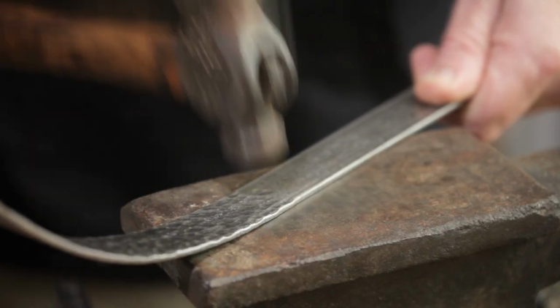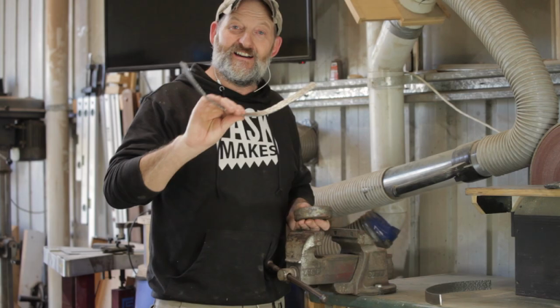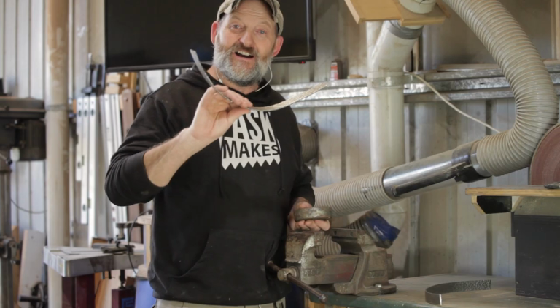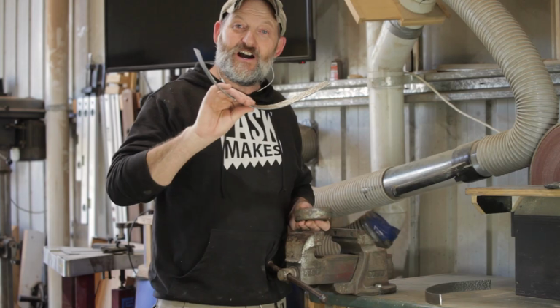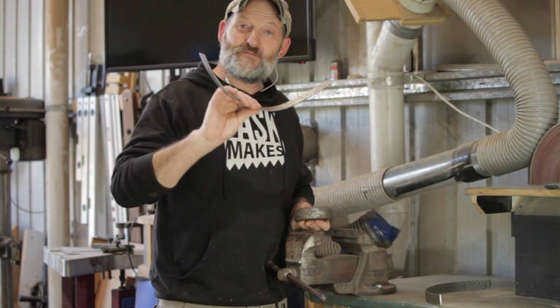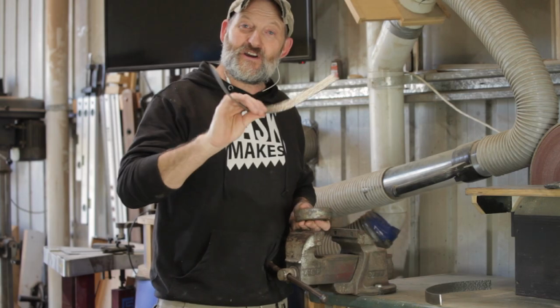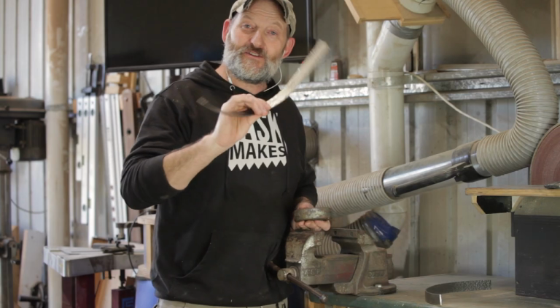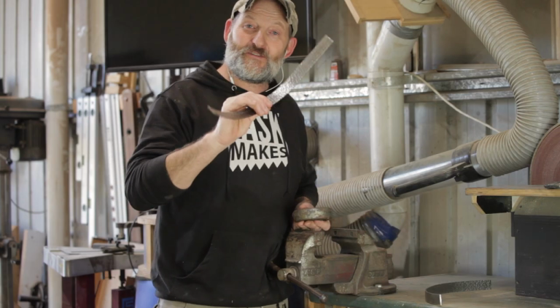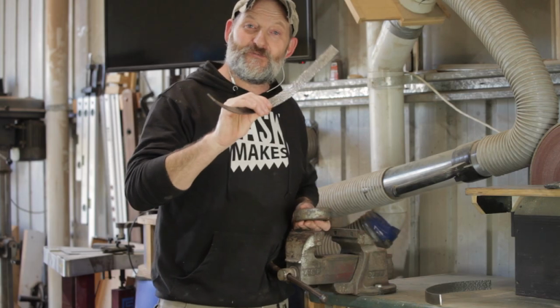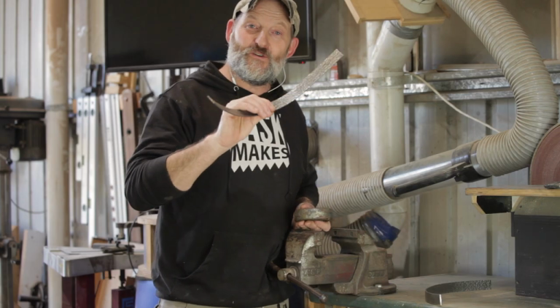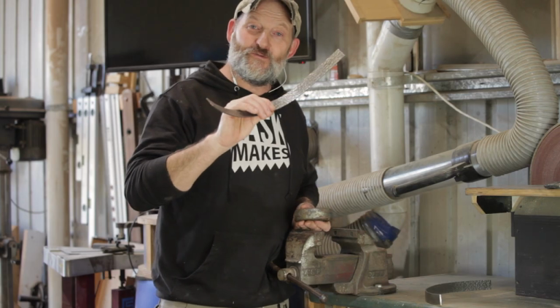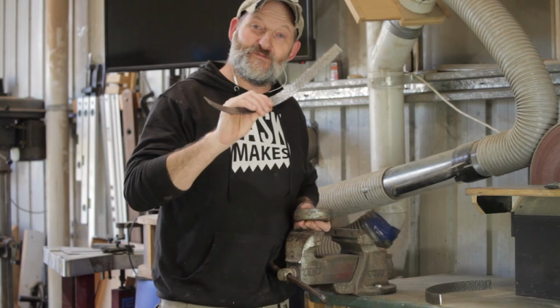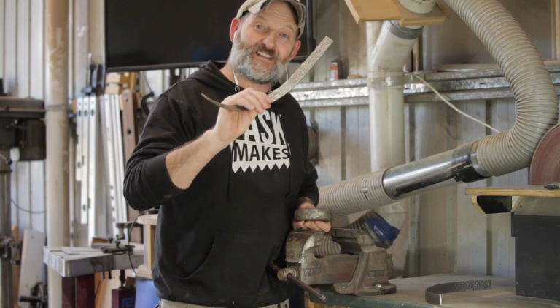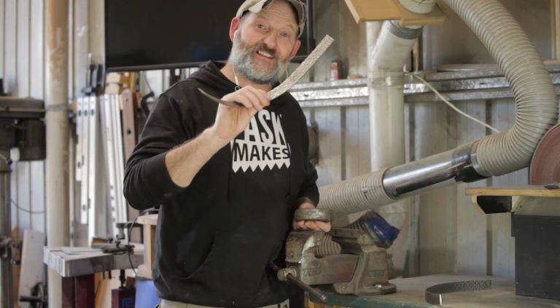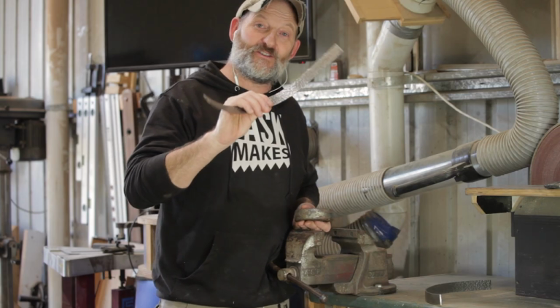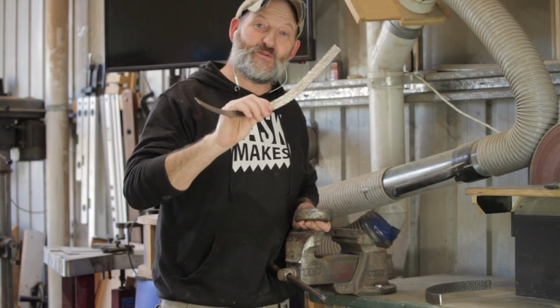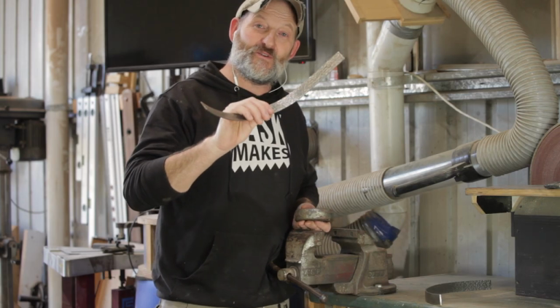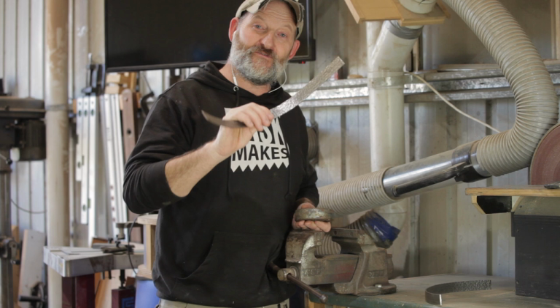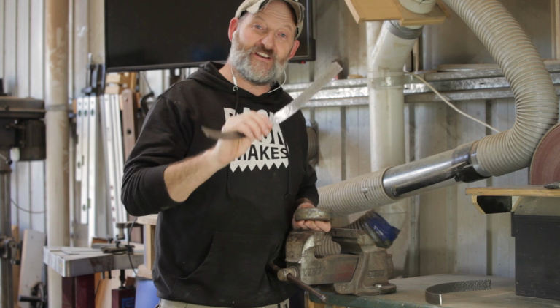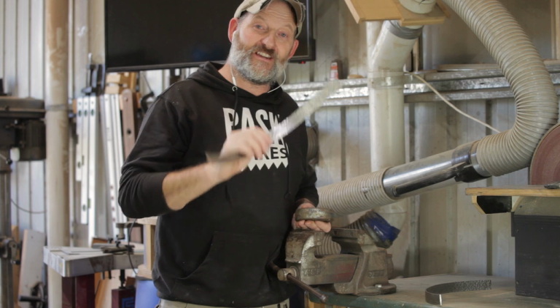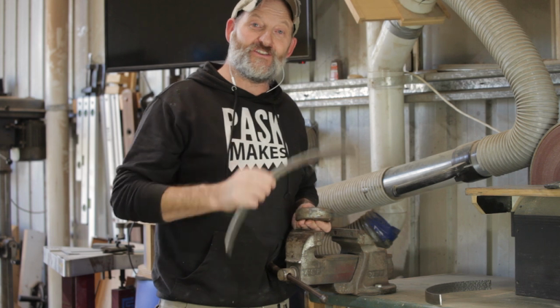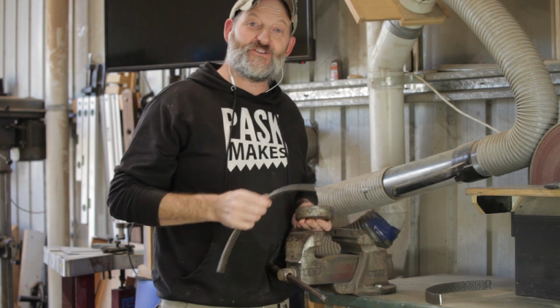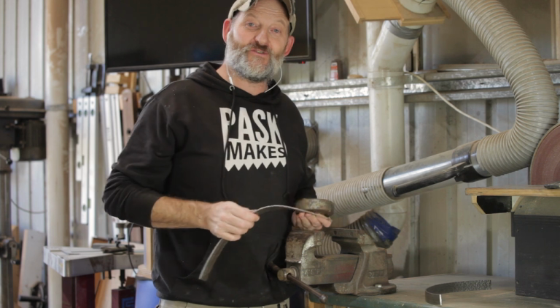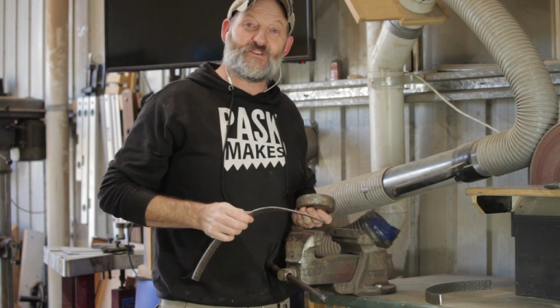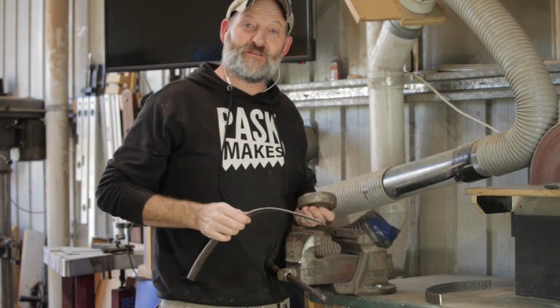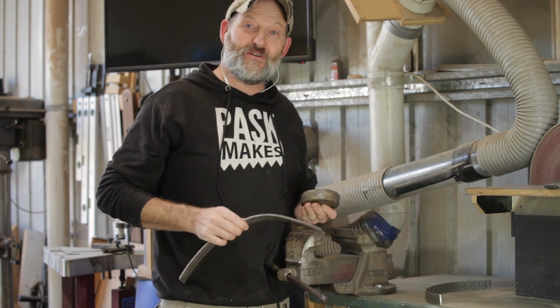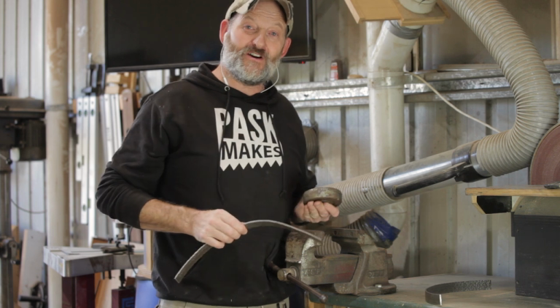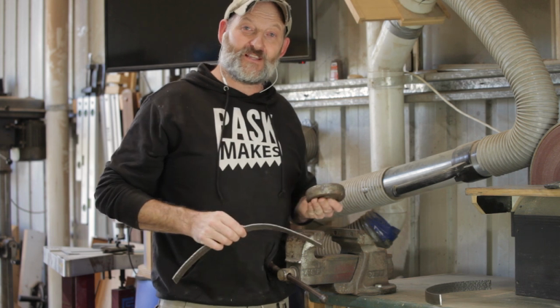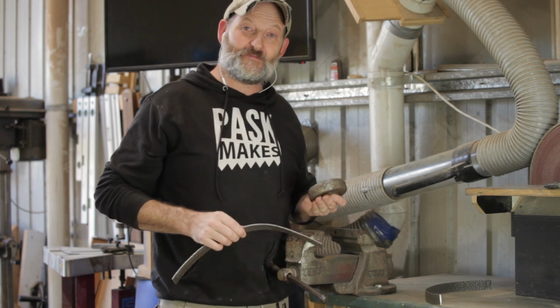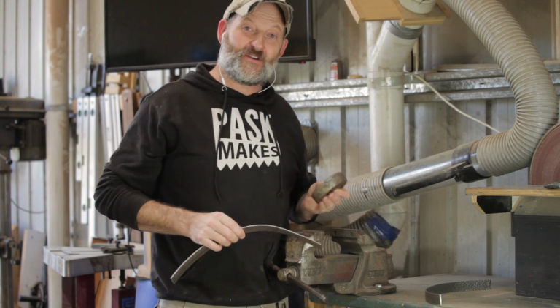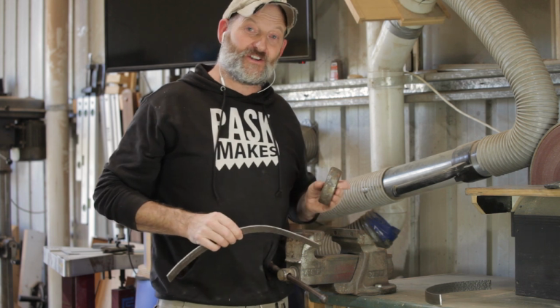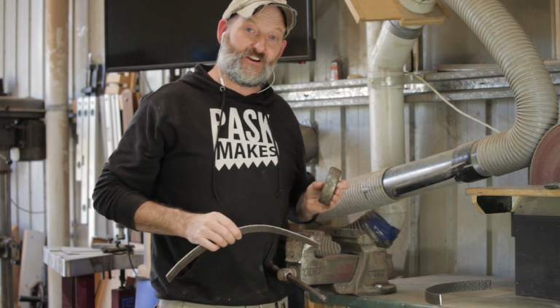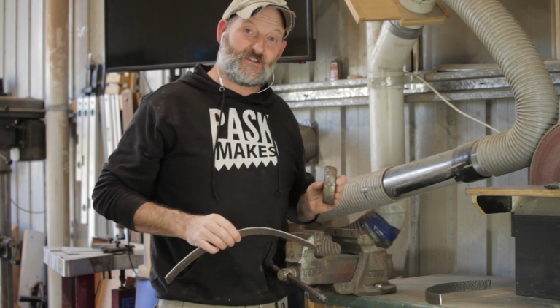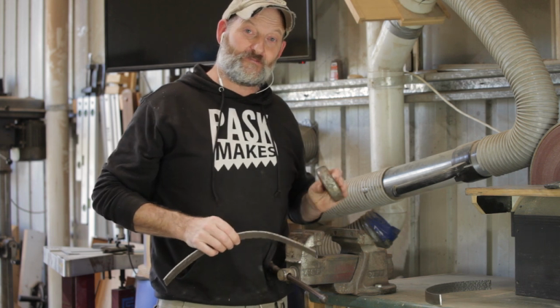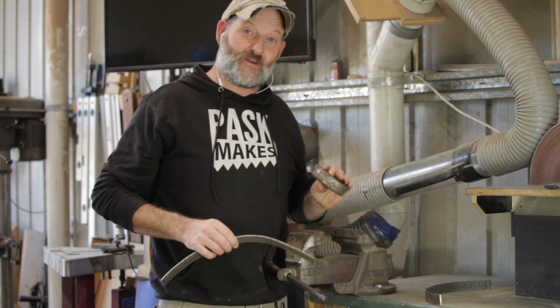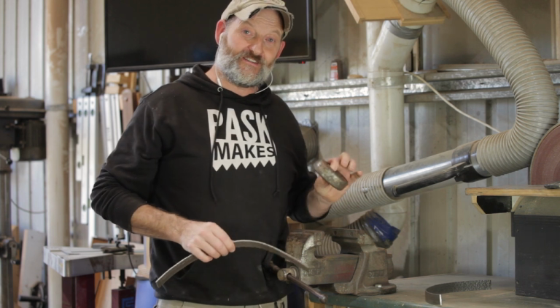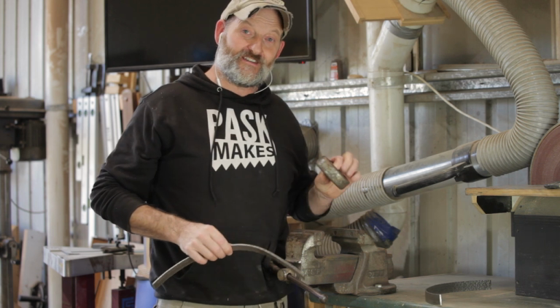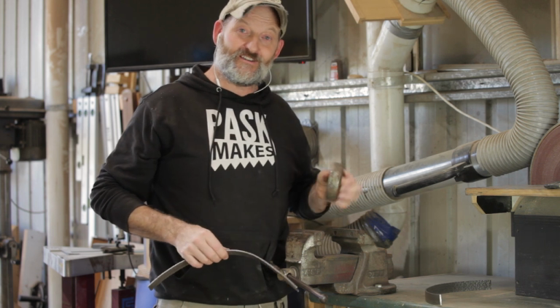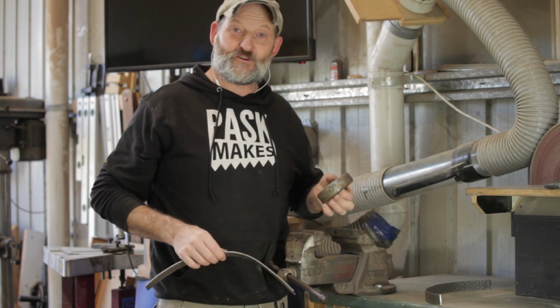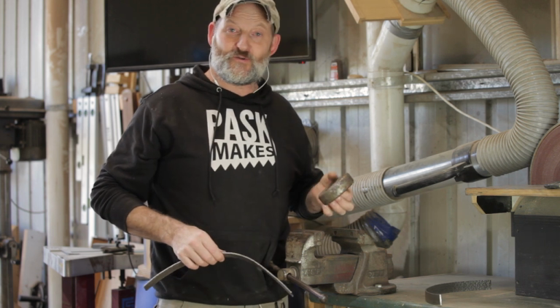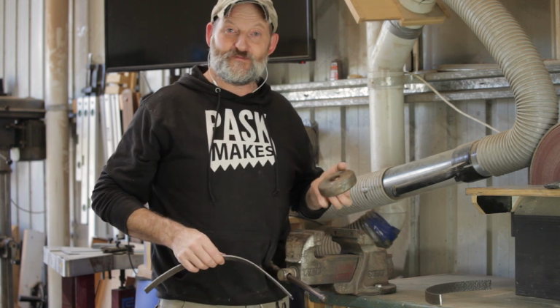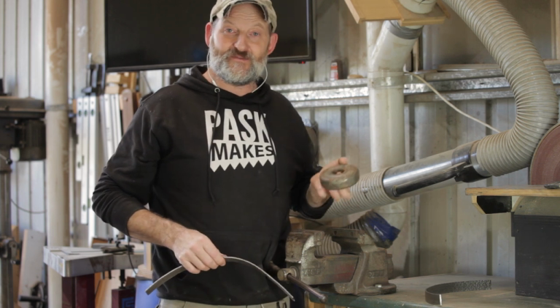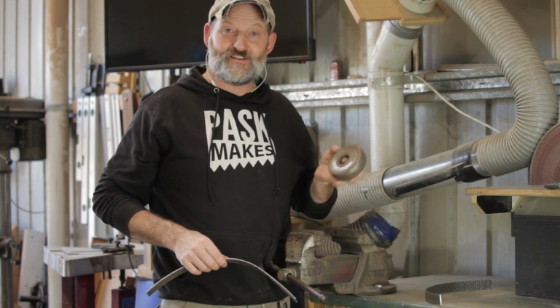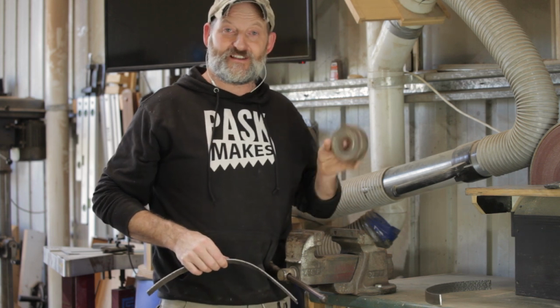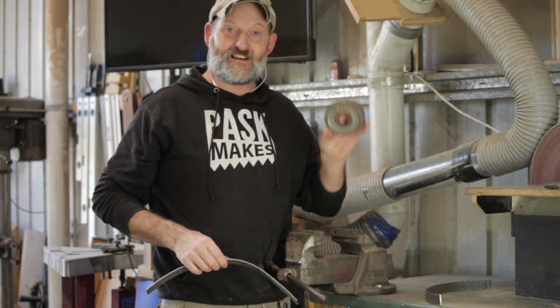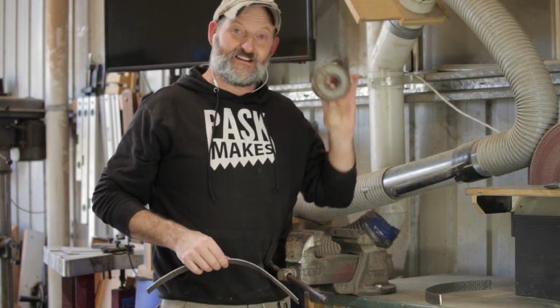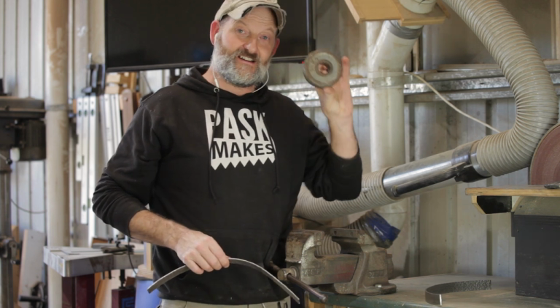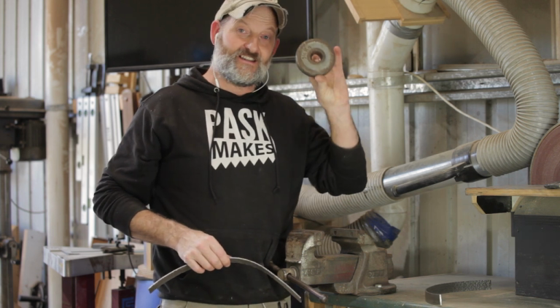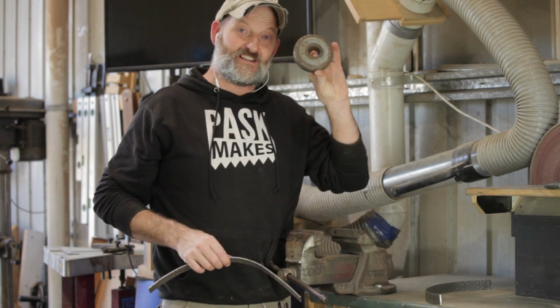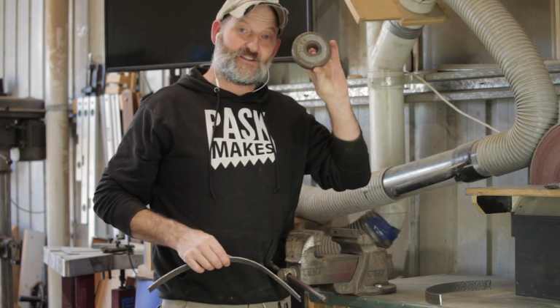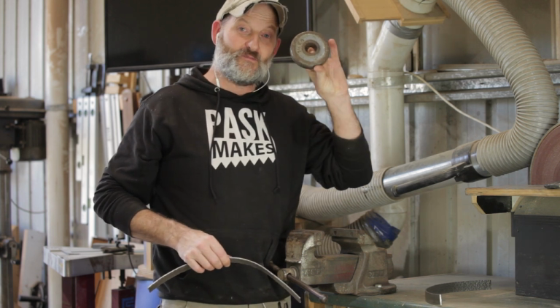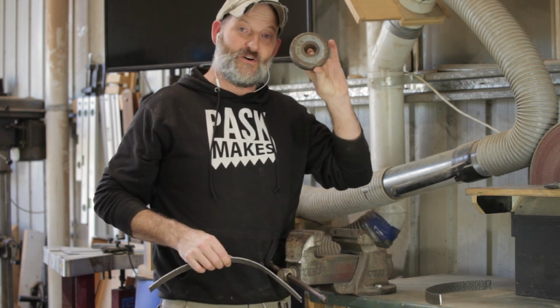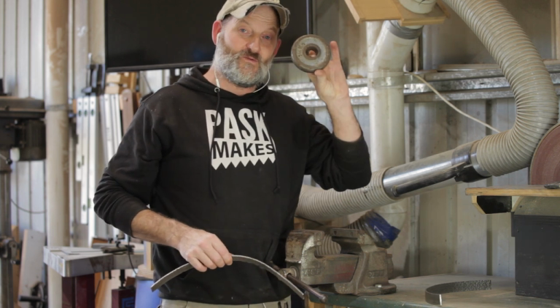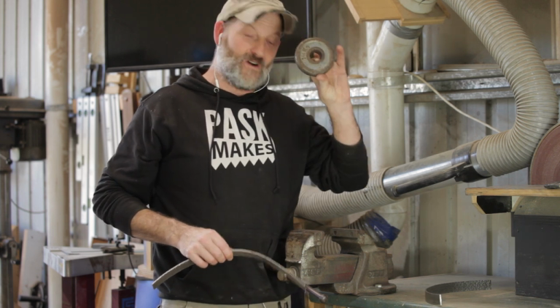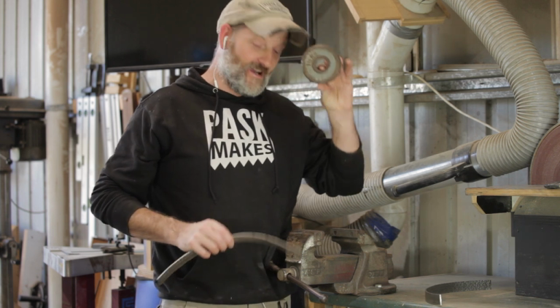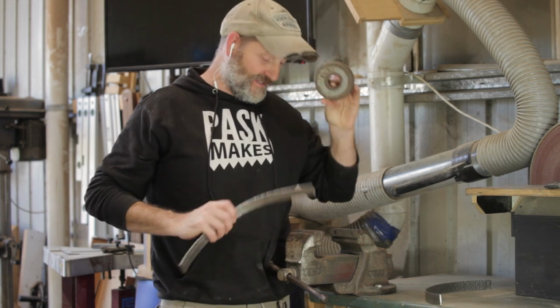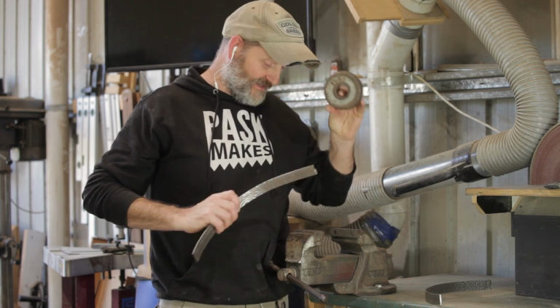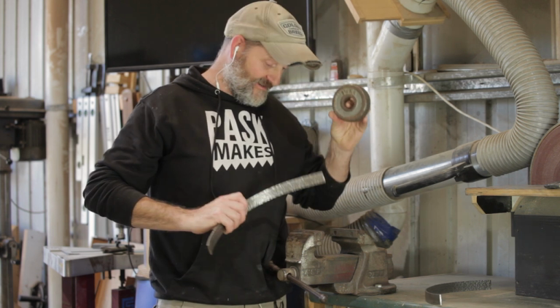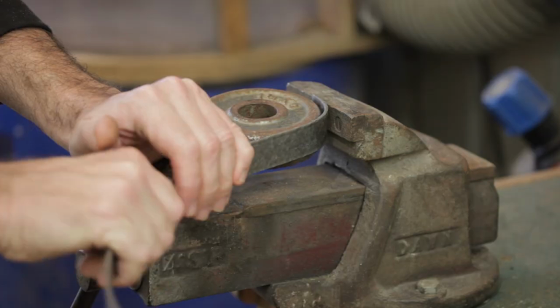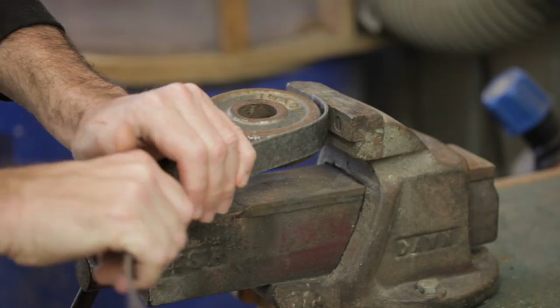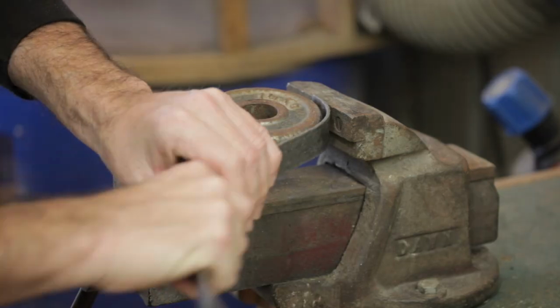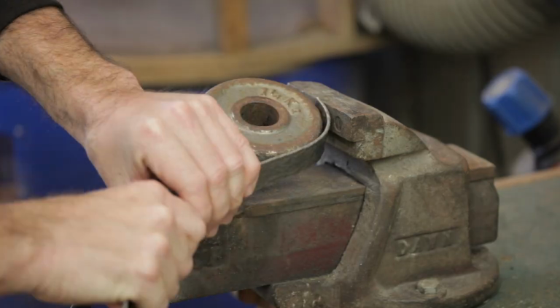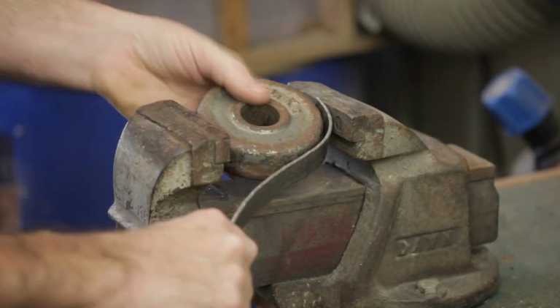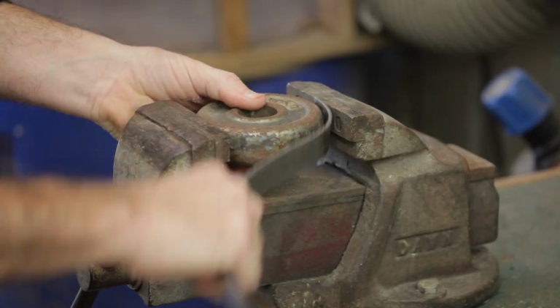I'm going to form this into a ring using my specialized bending equipment: a small weight and a vice.